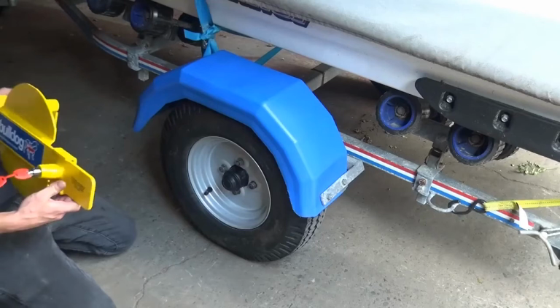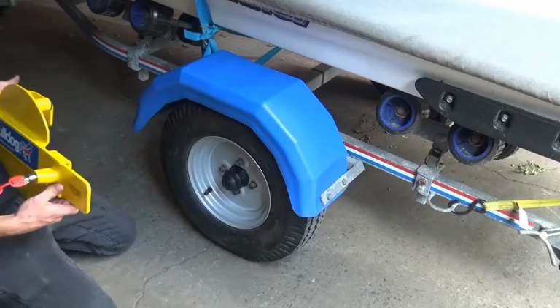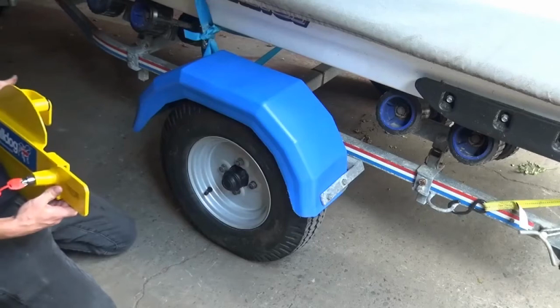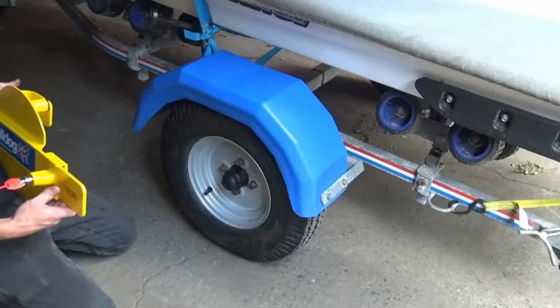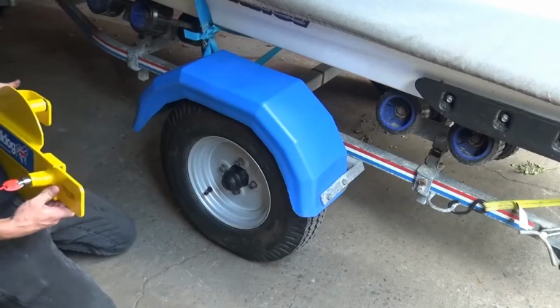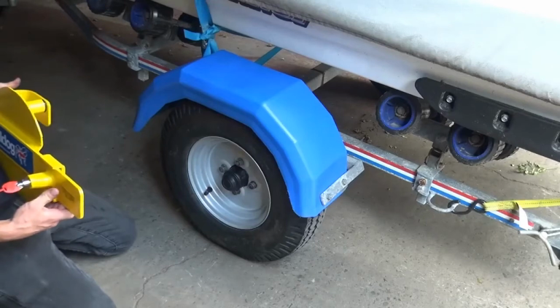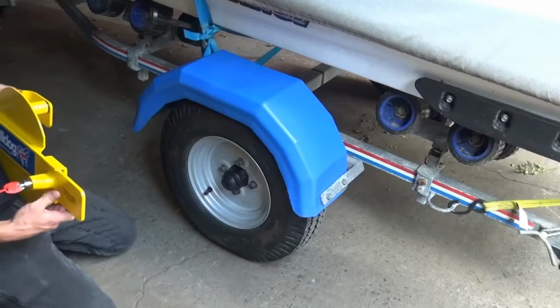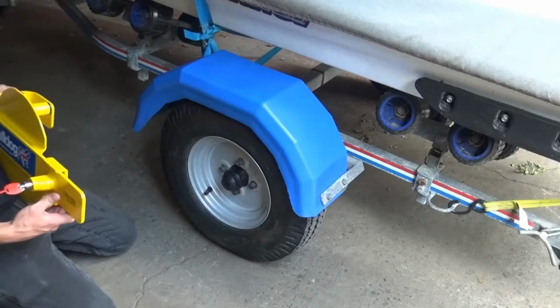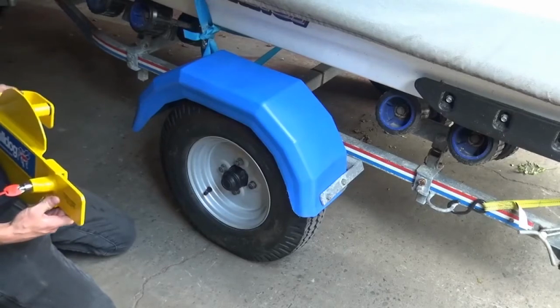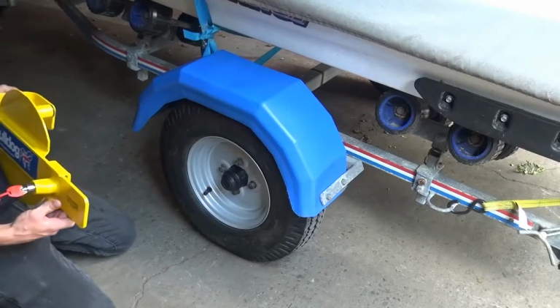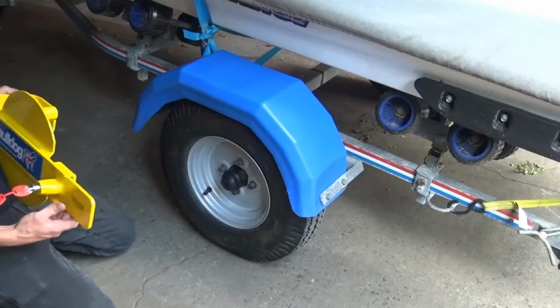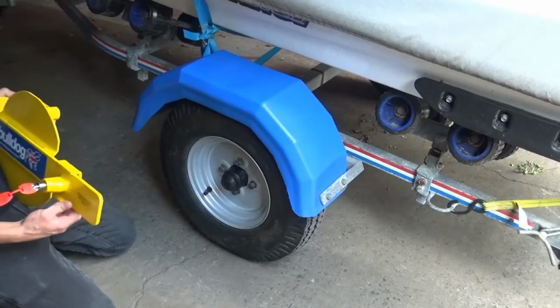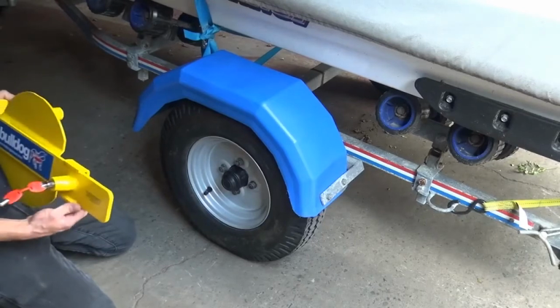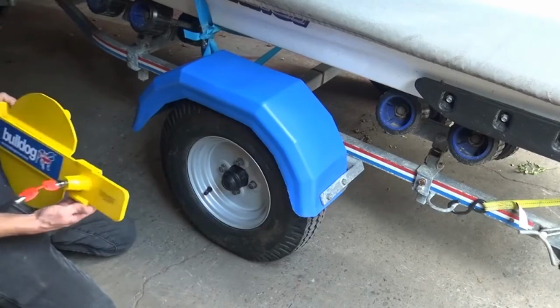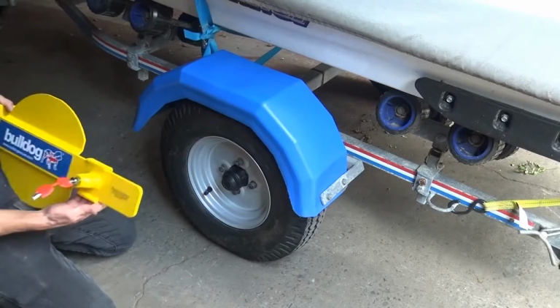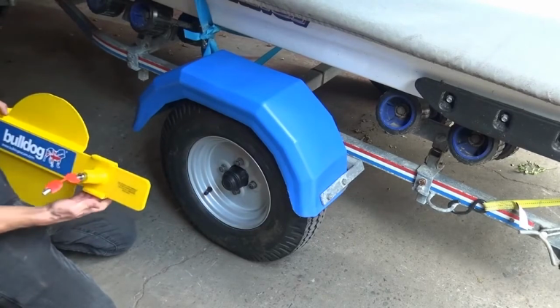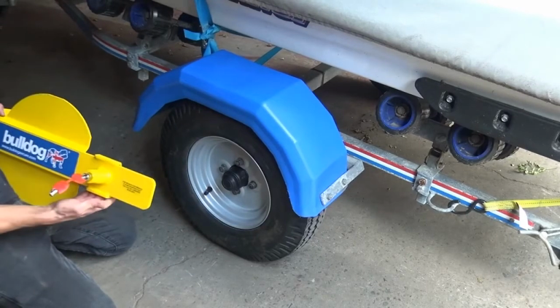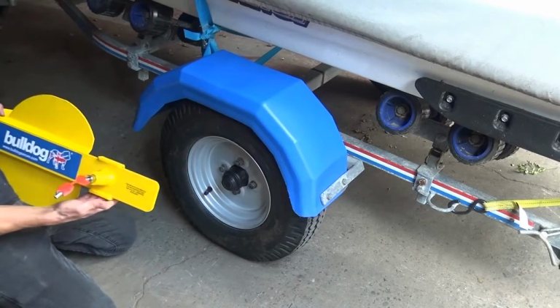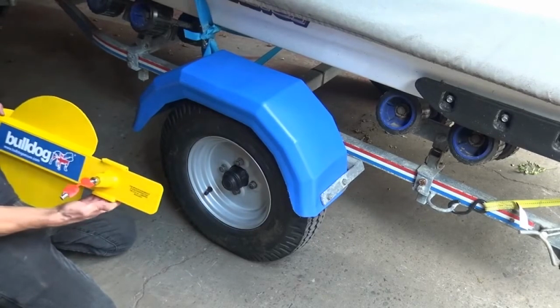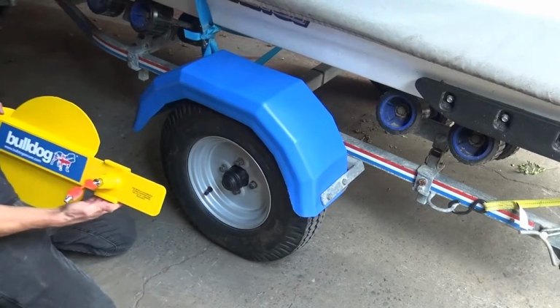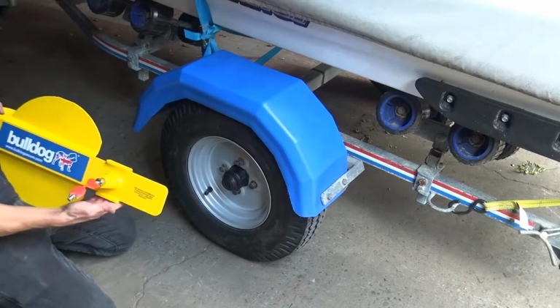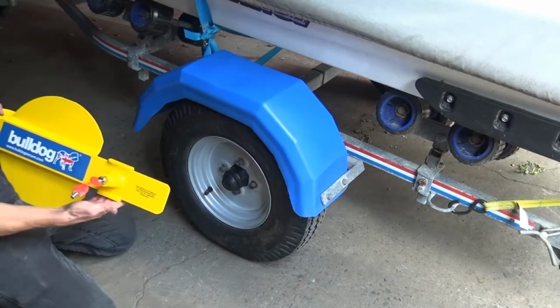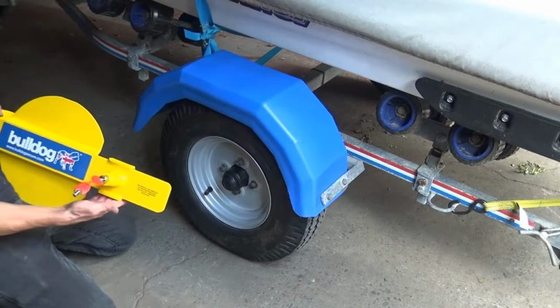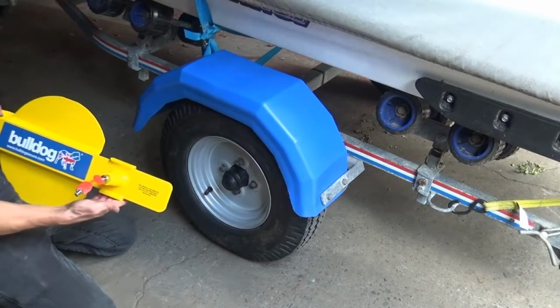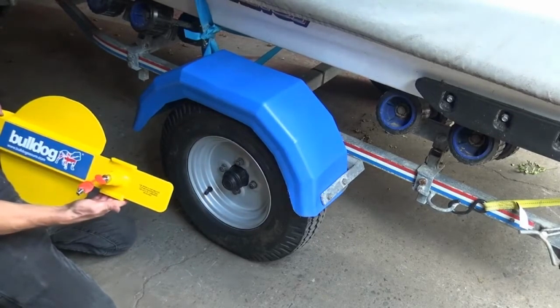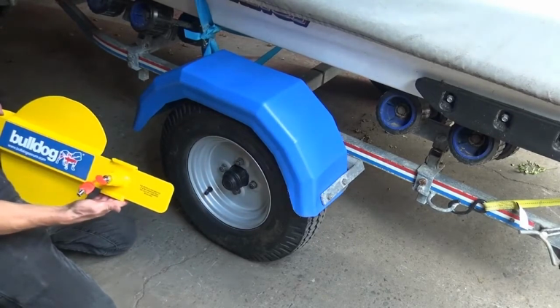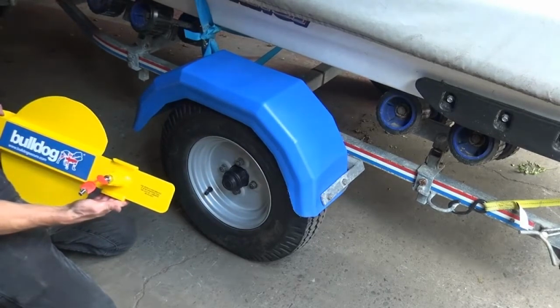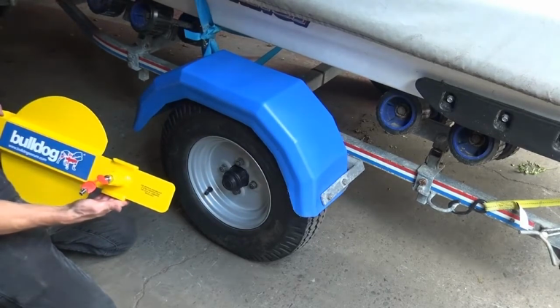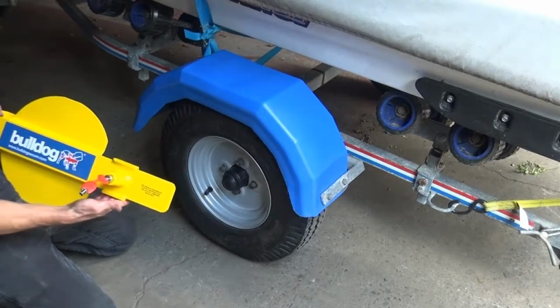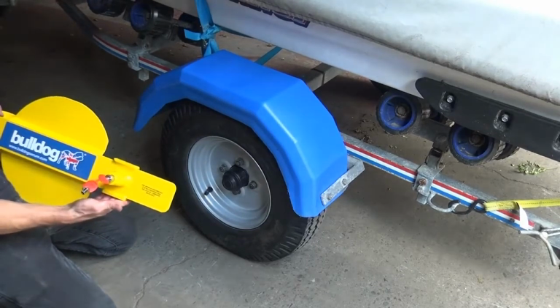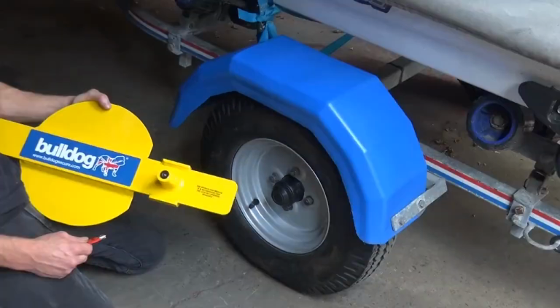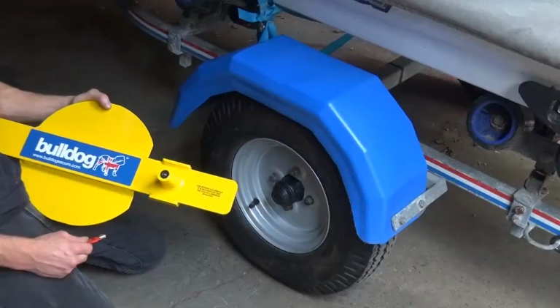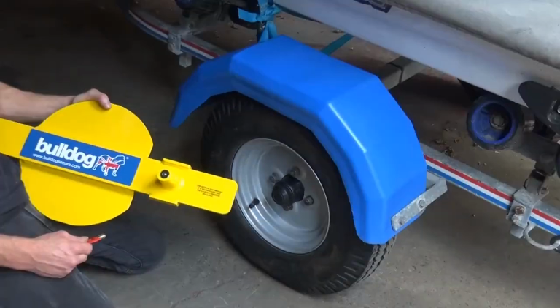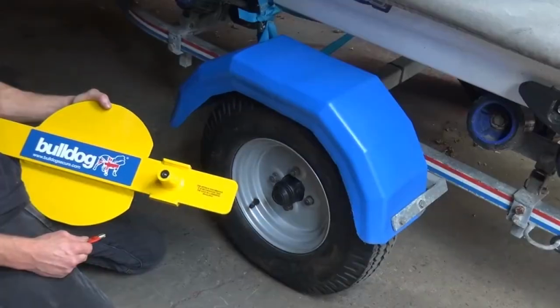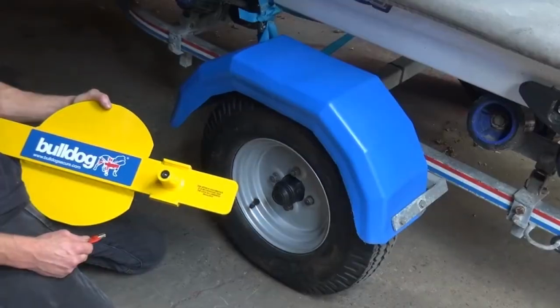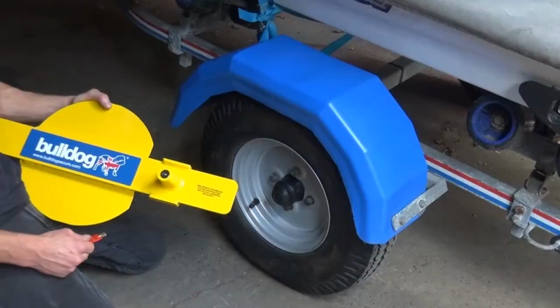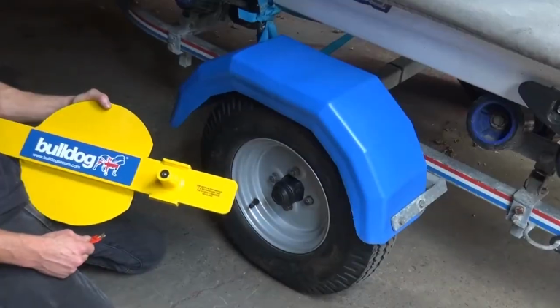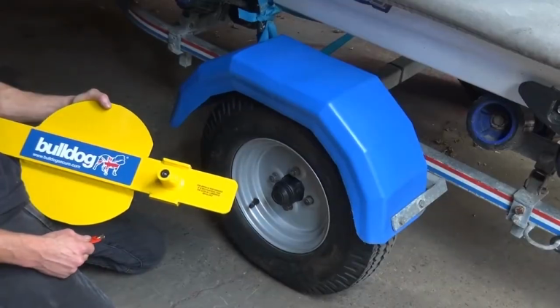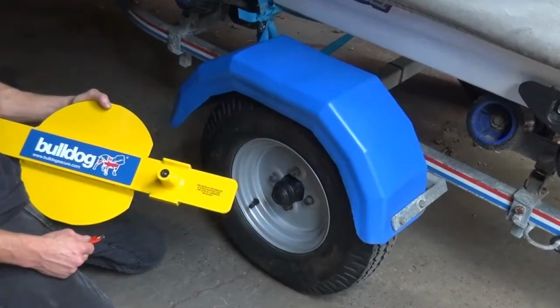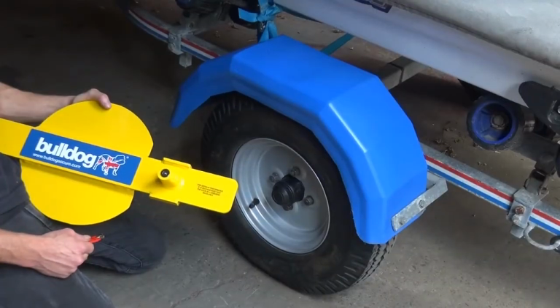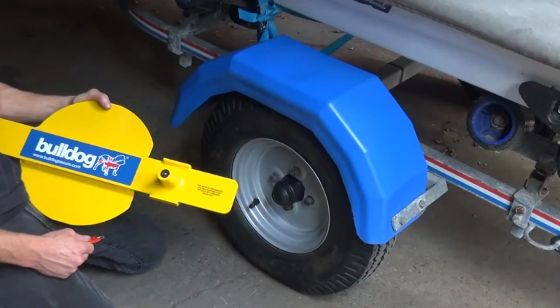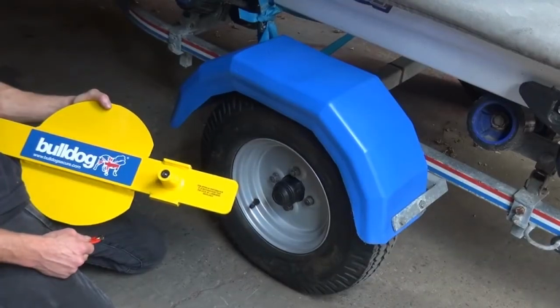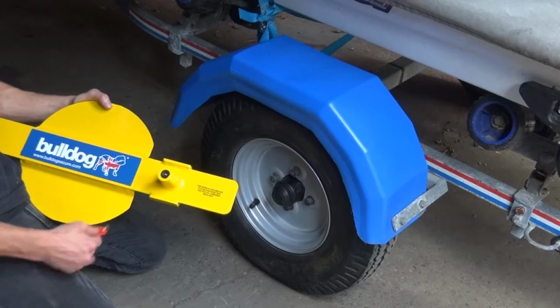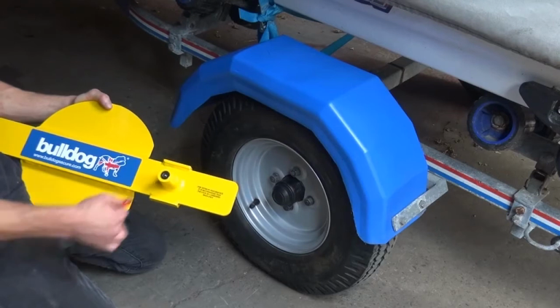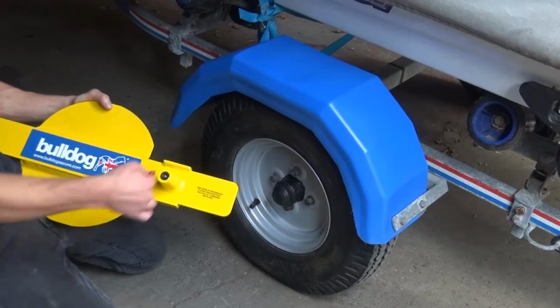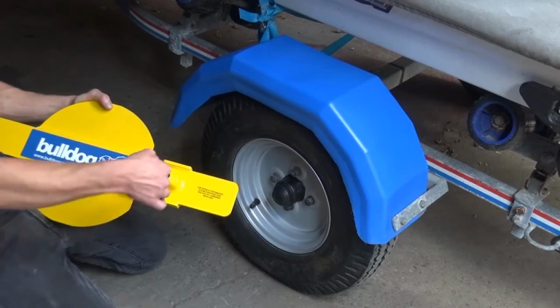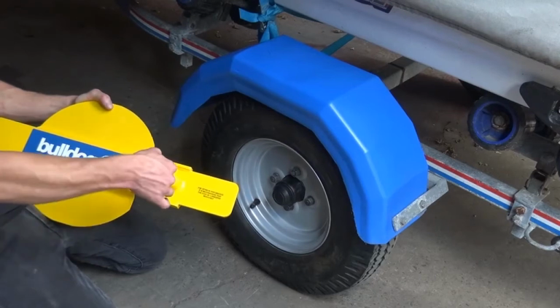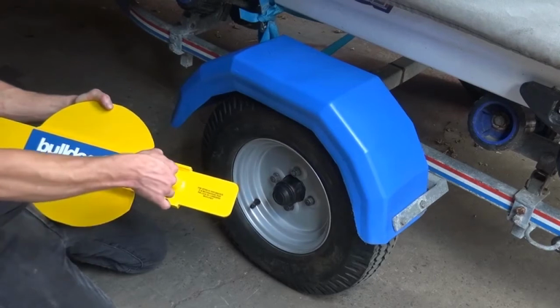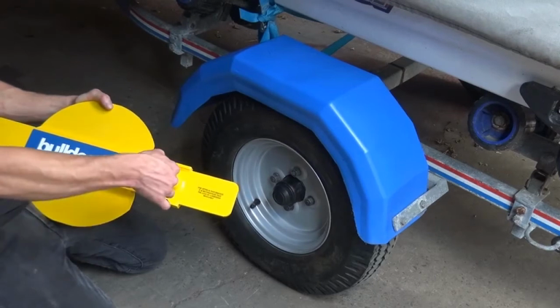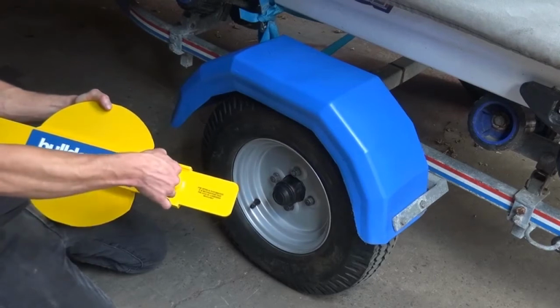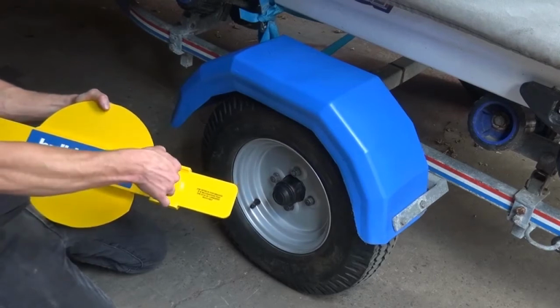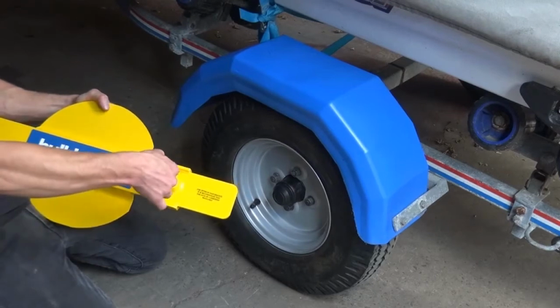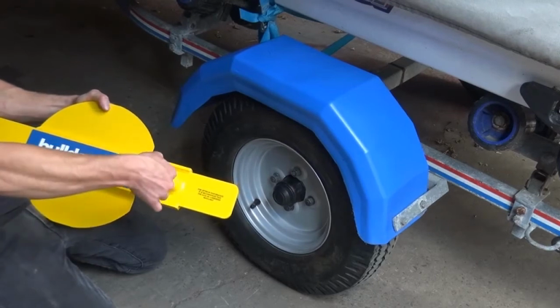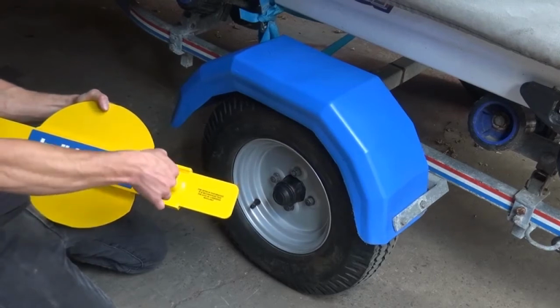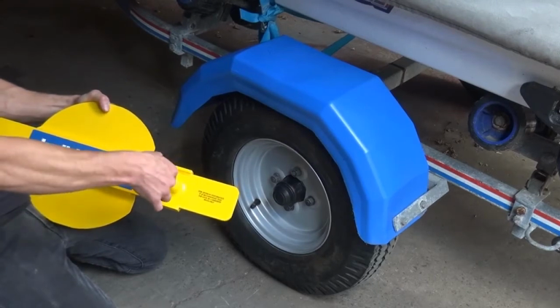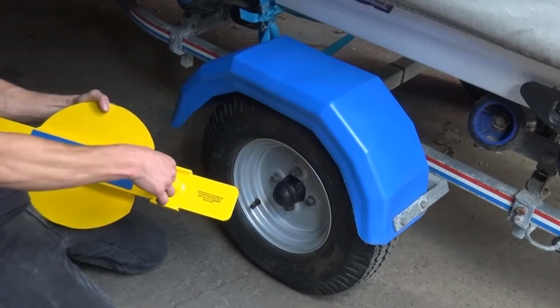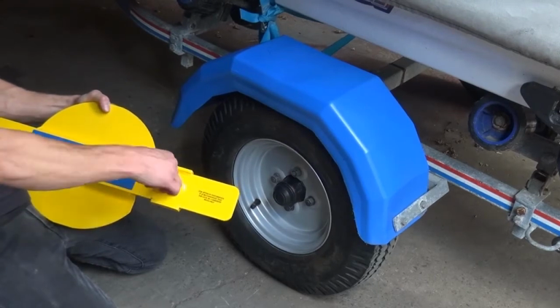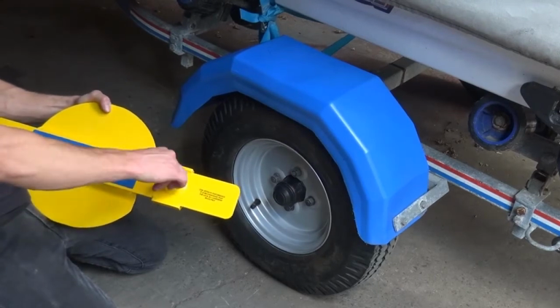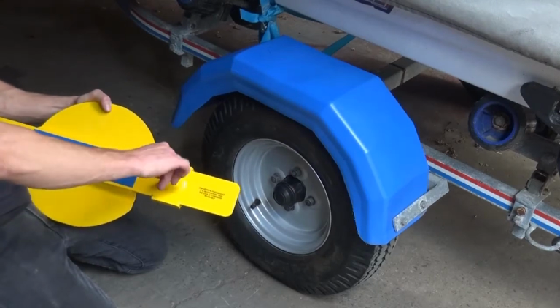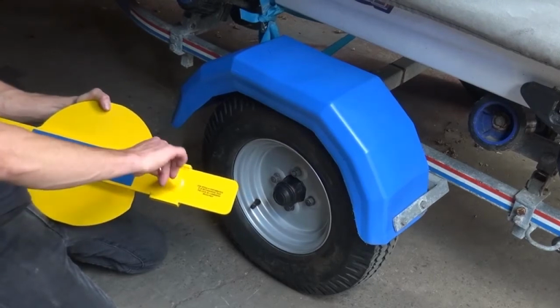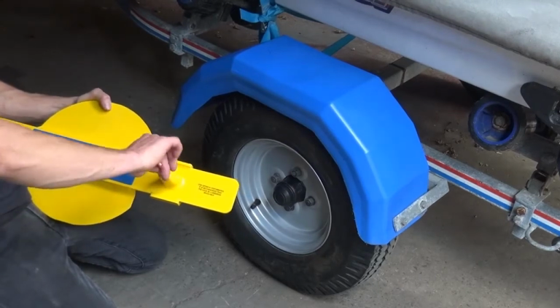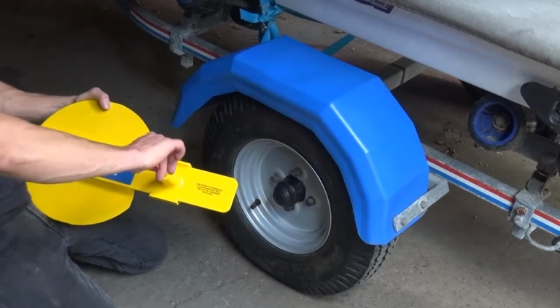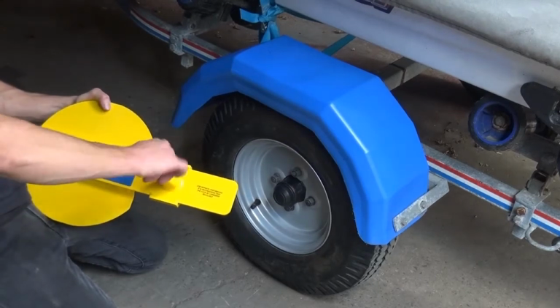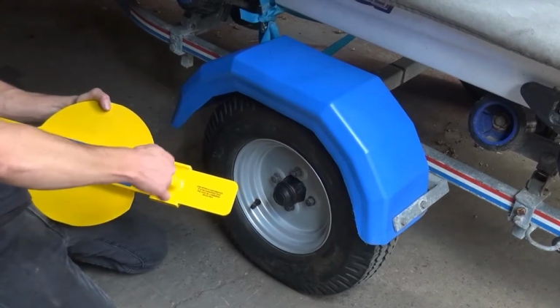Fitting instructions for the Bulldog Trail Clamp. Before you start, make sure that the lock is in the unlocked position.